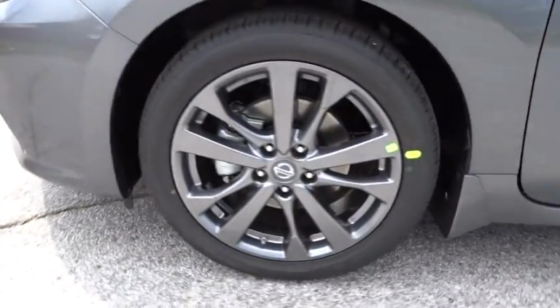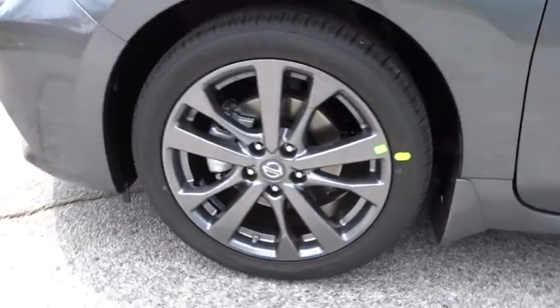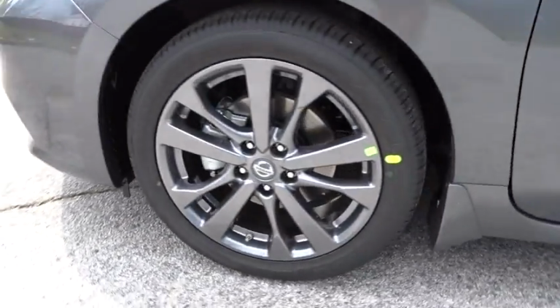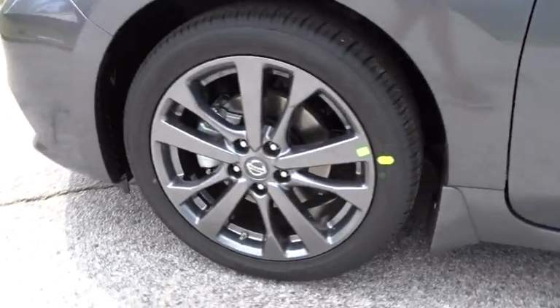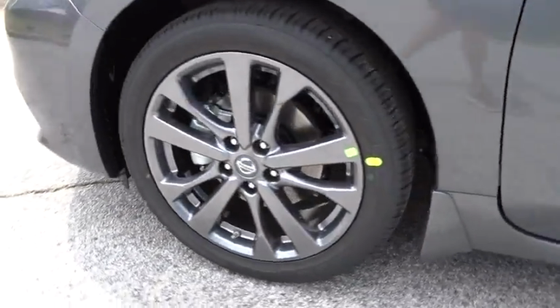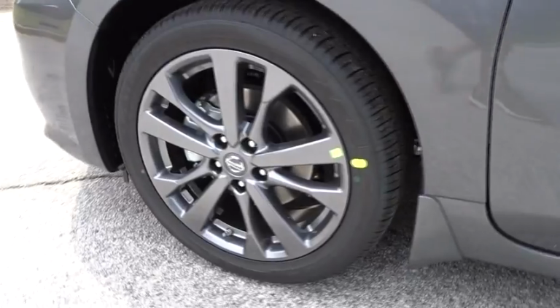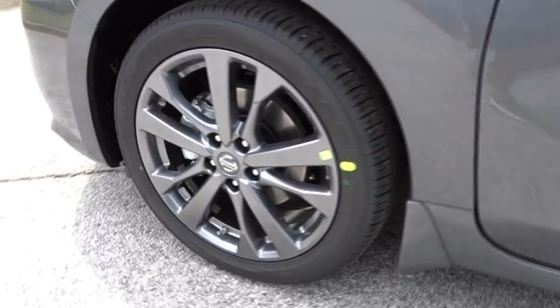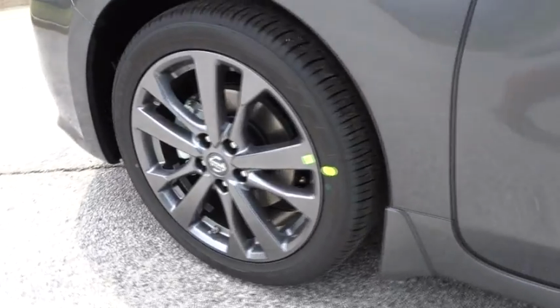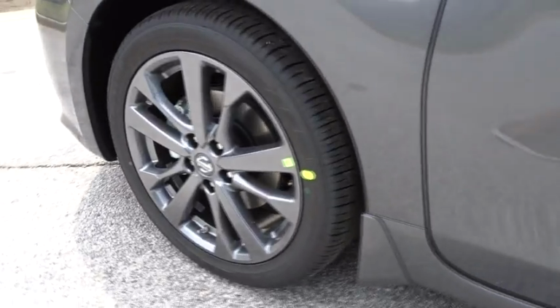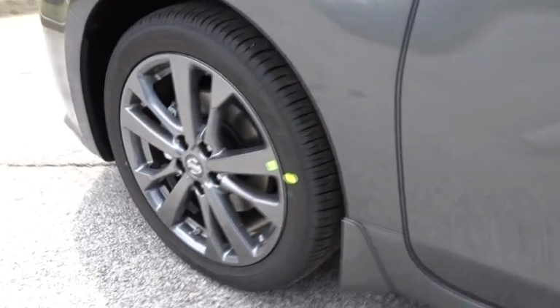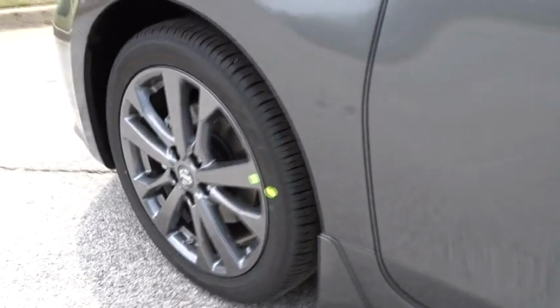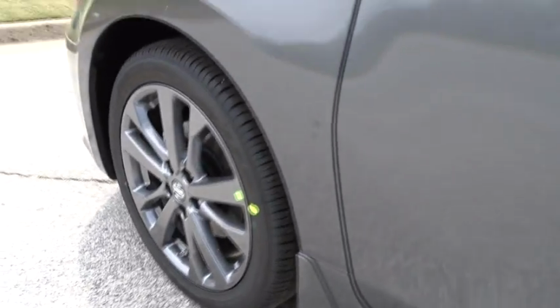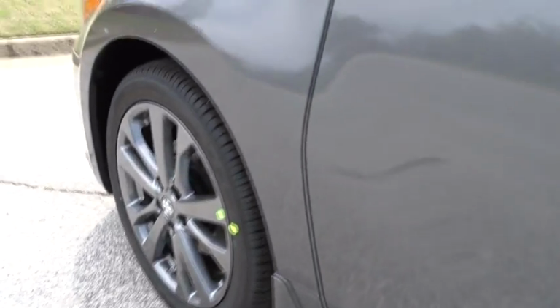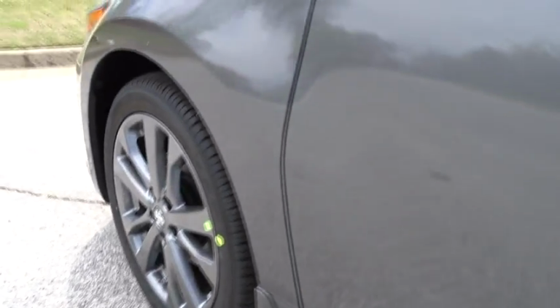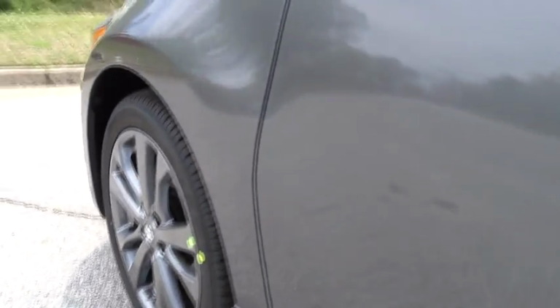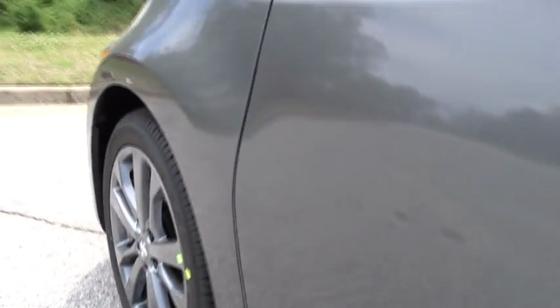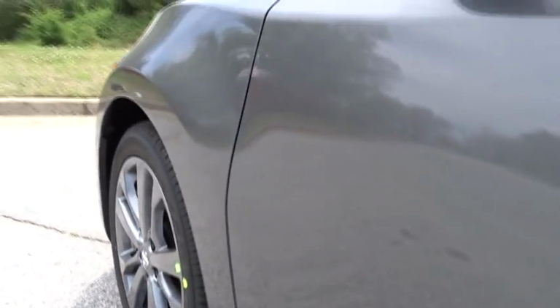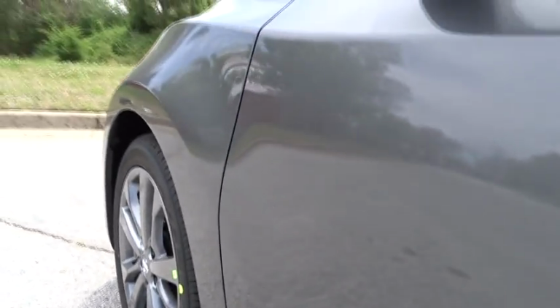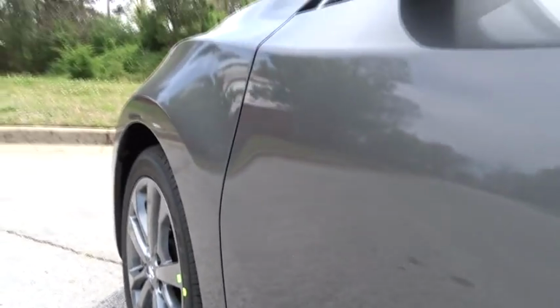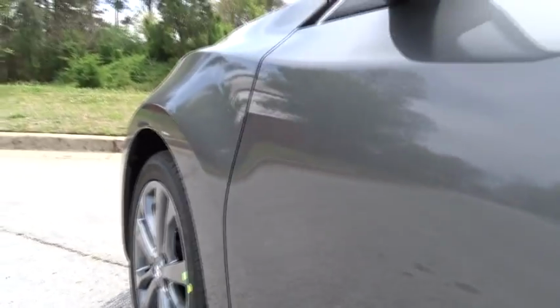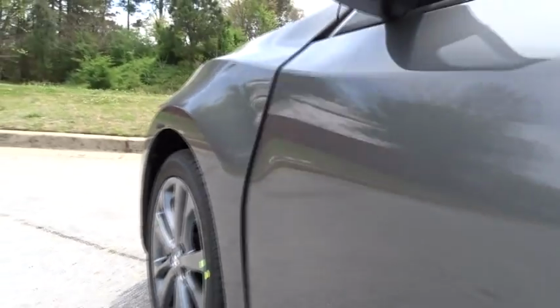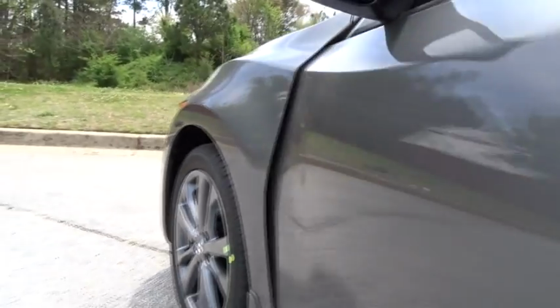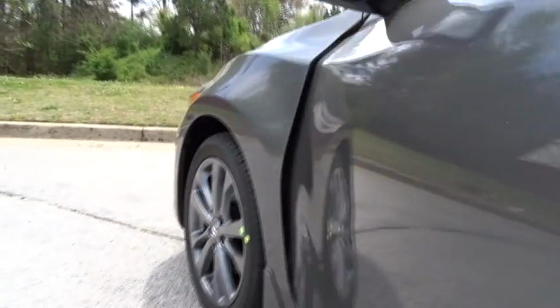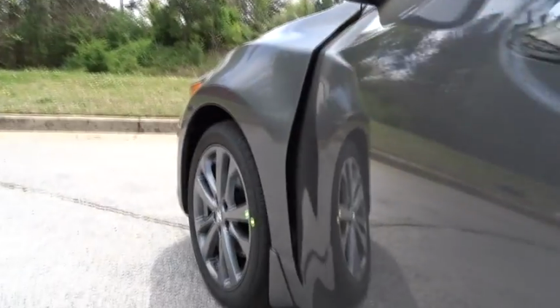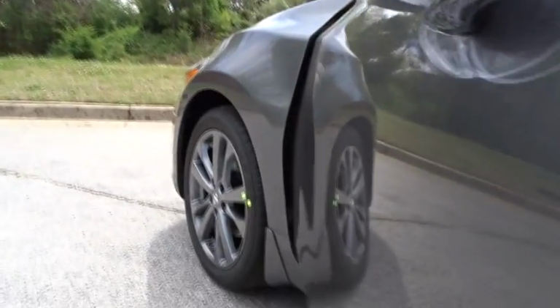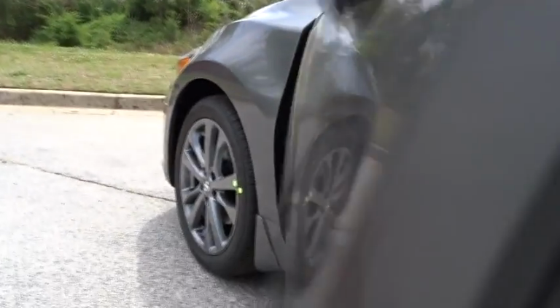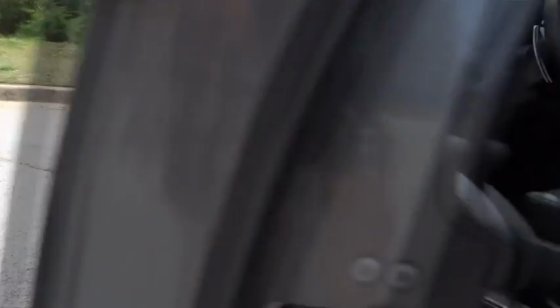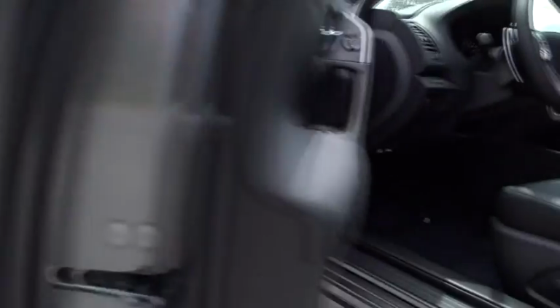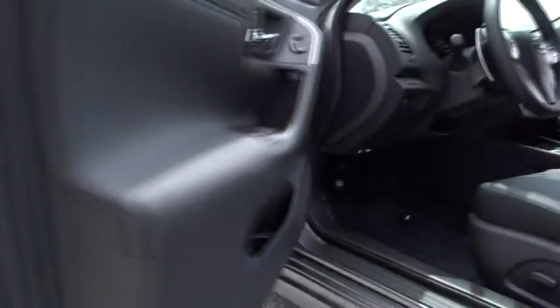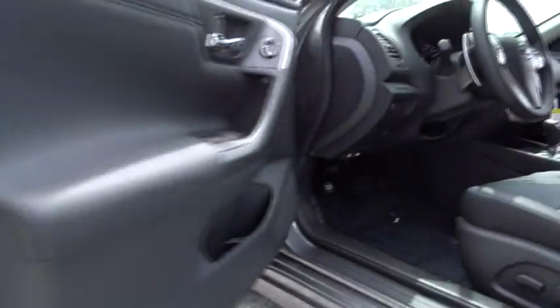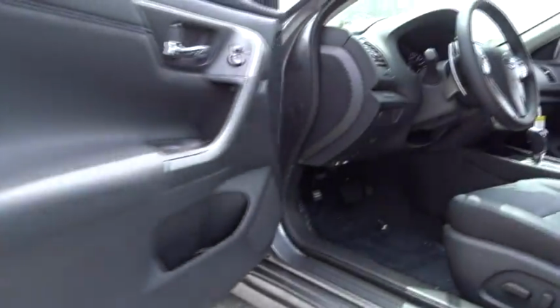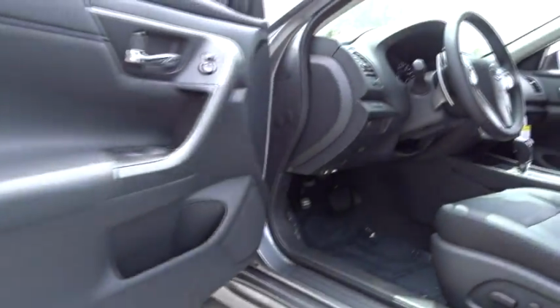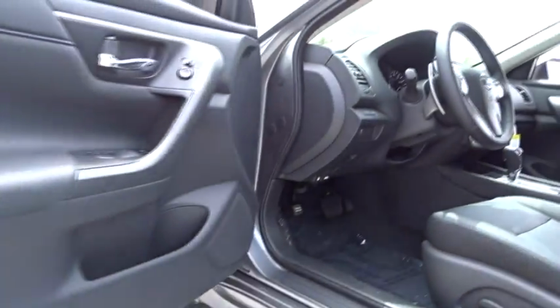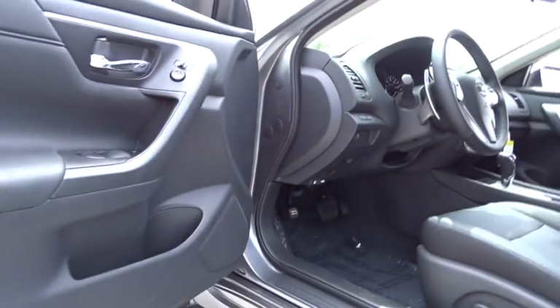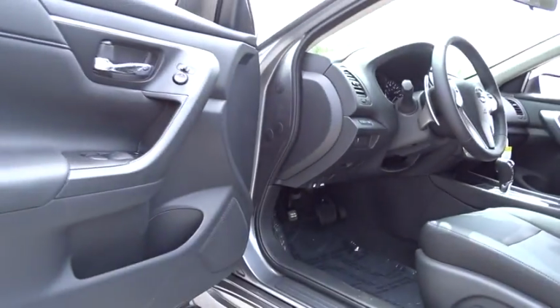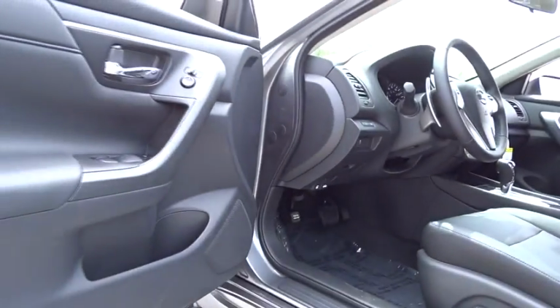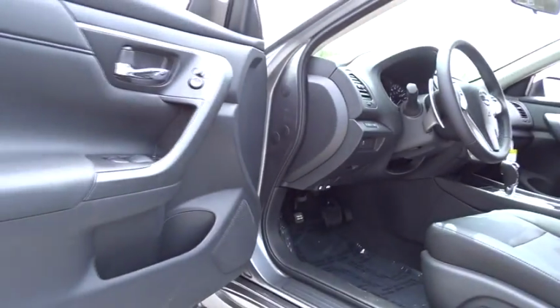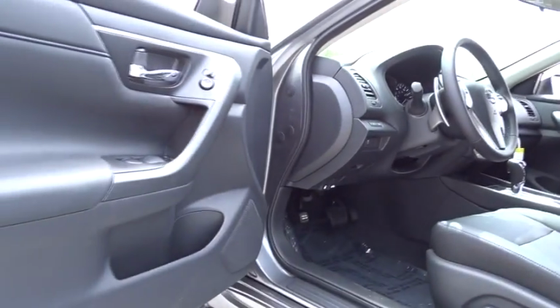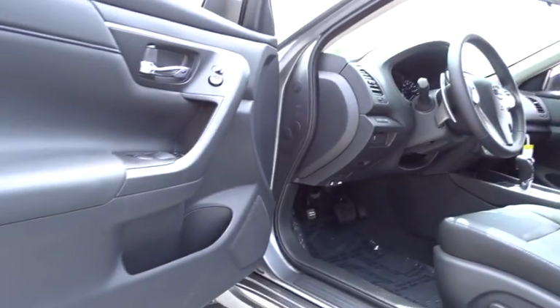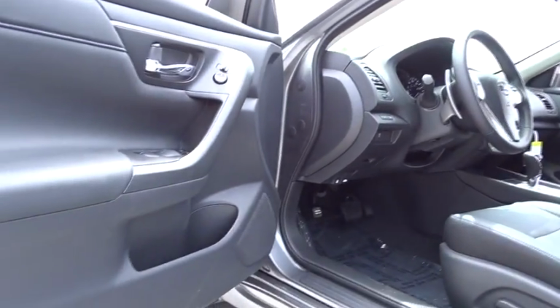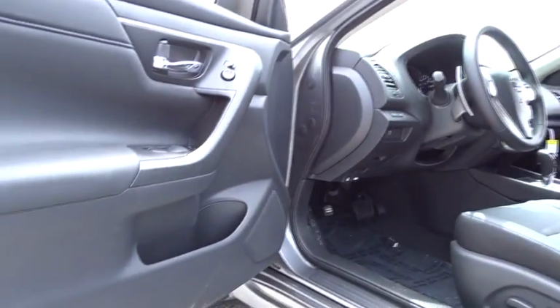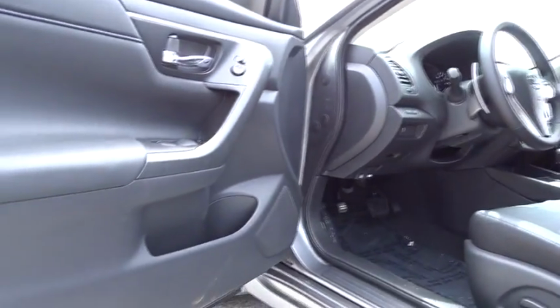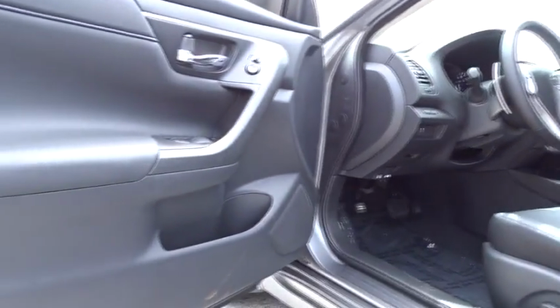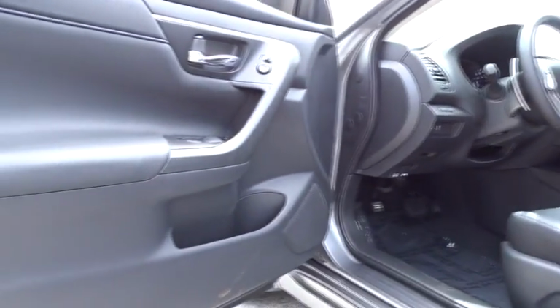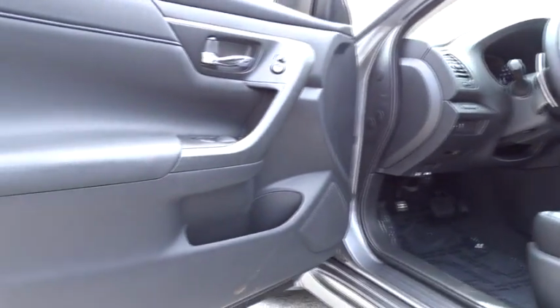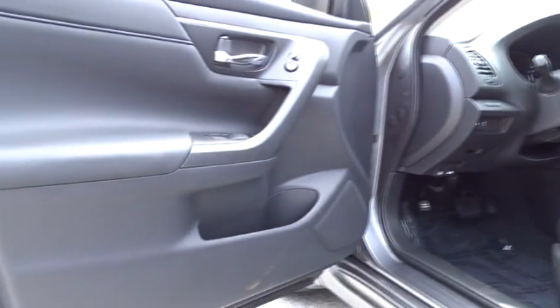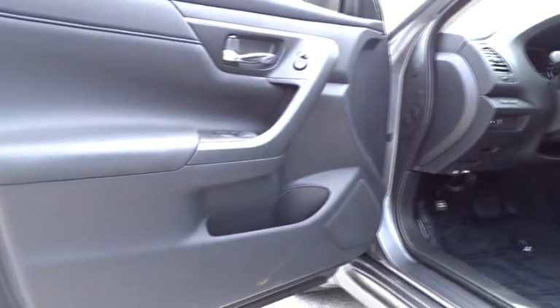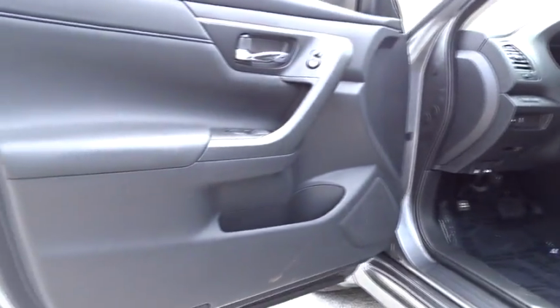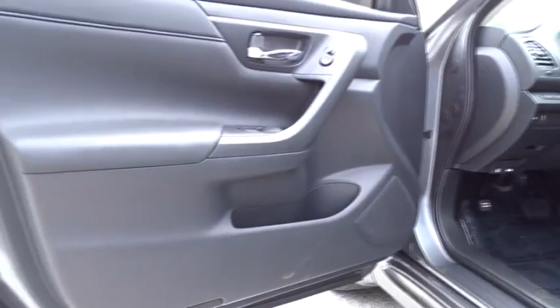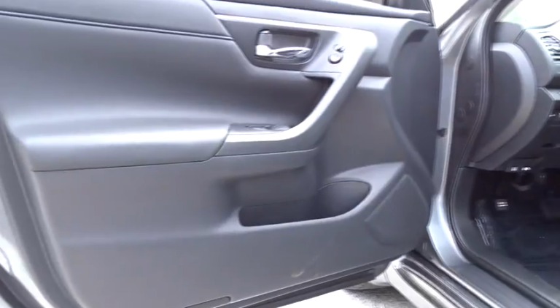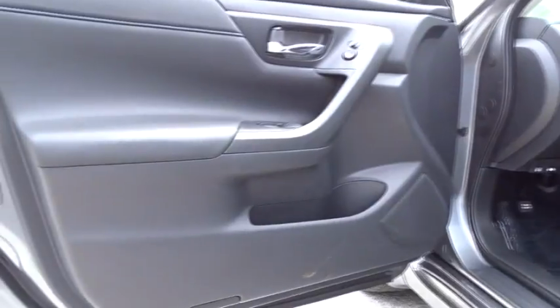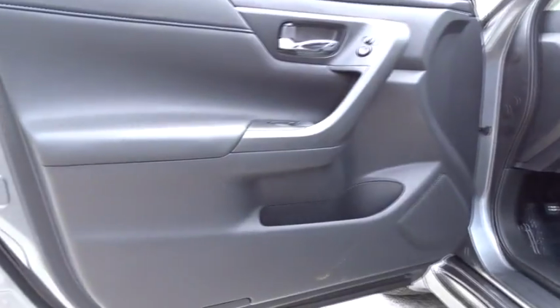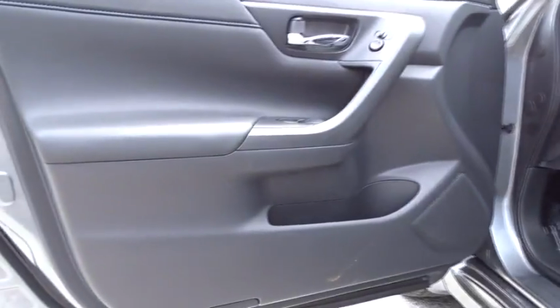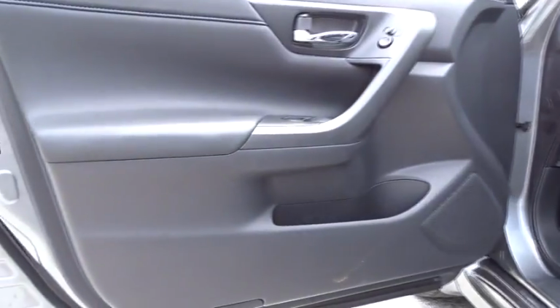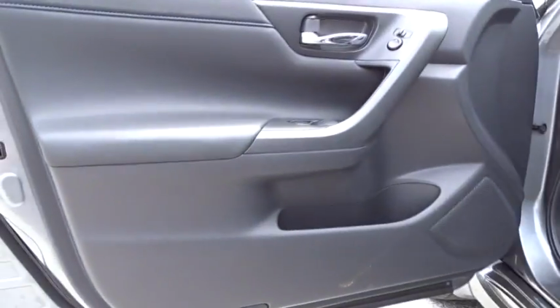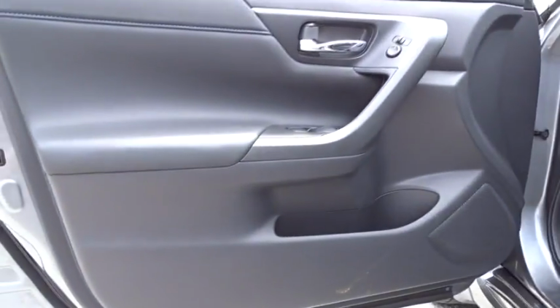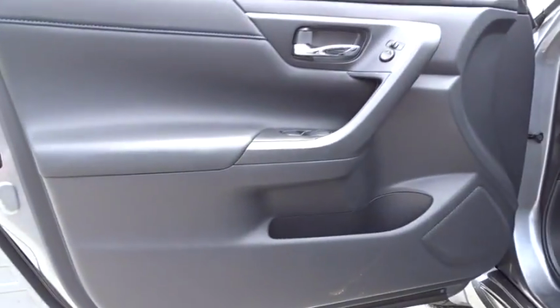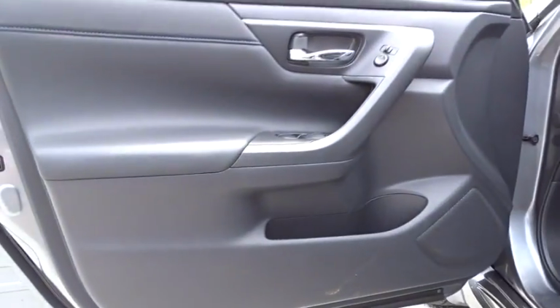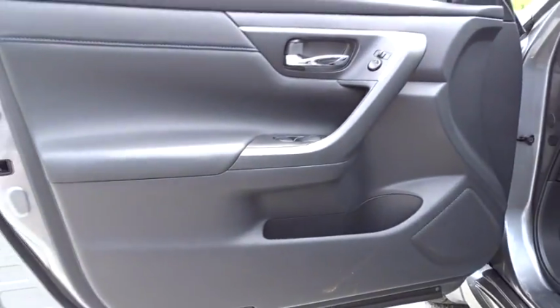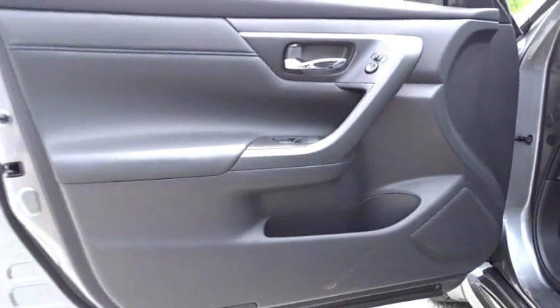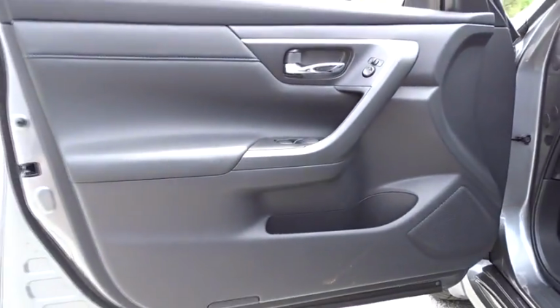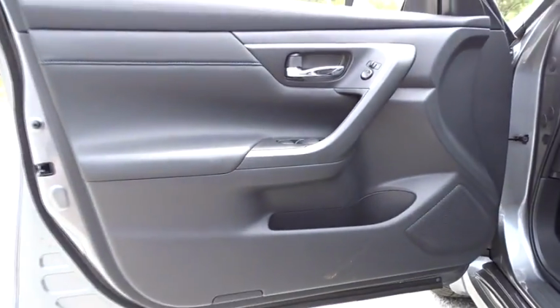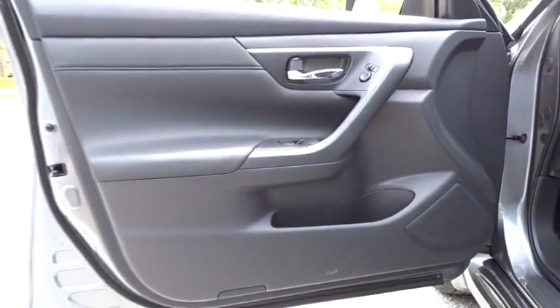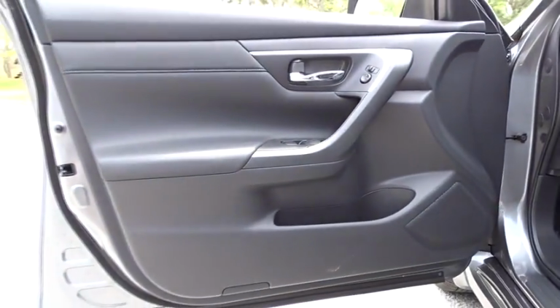AM FM stereo radio. Bucket seats. MP3 player. This beauty will even make your house keys jealous. Drive it today.